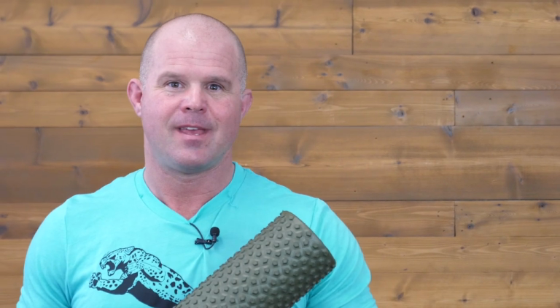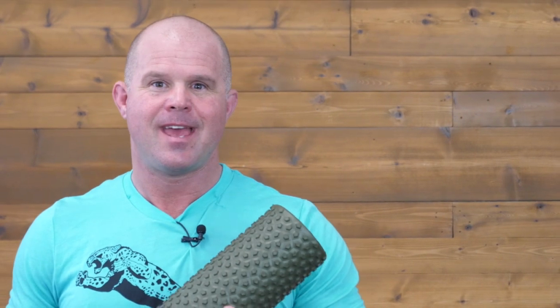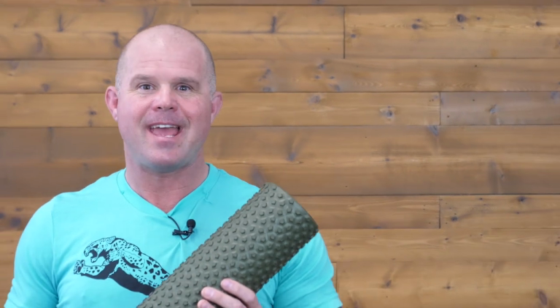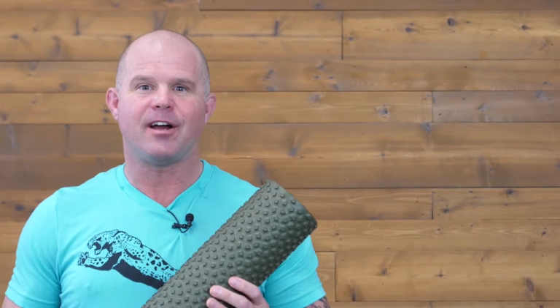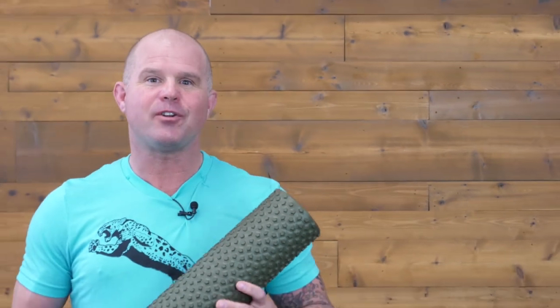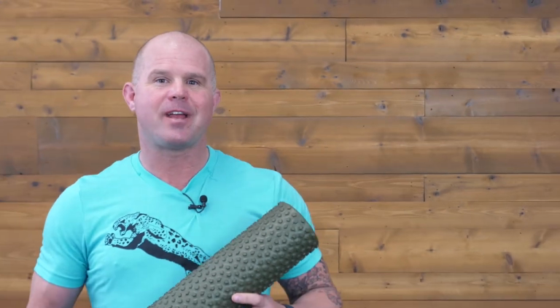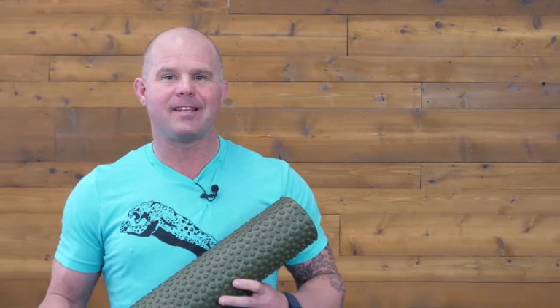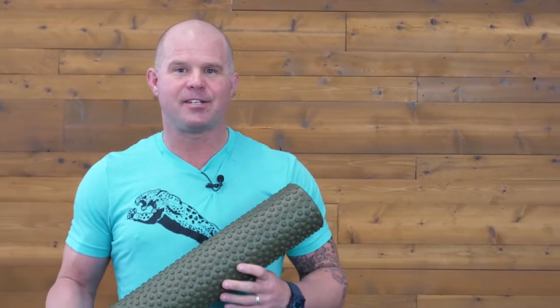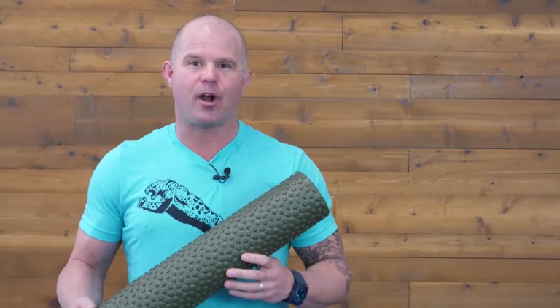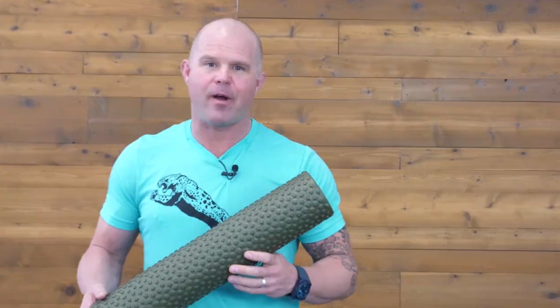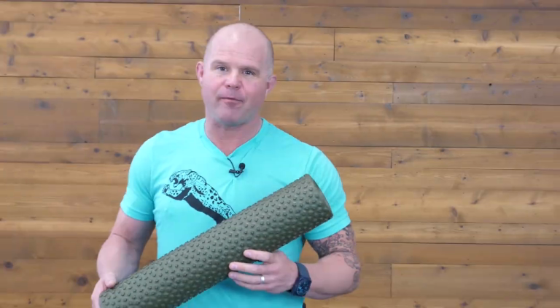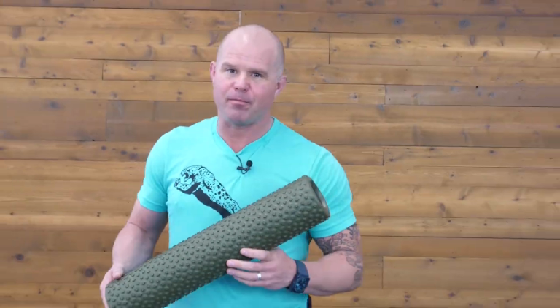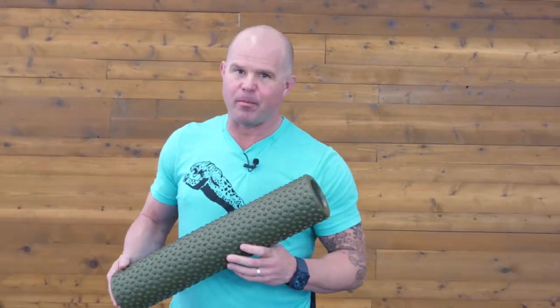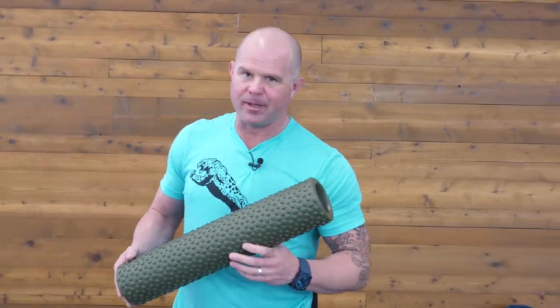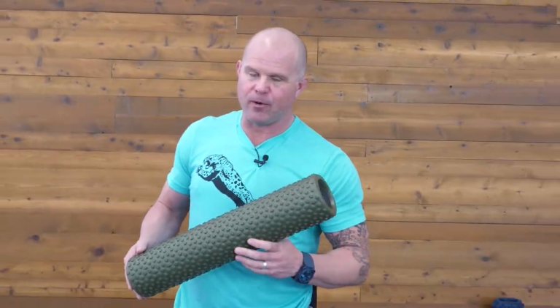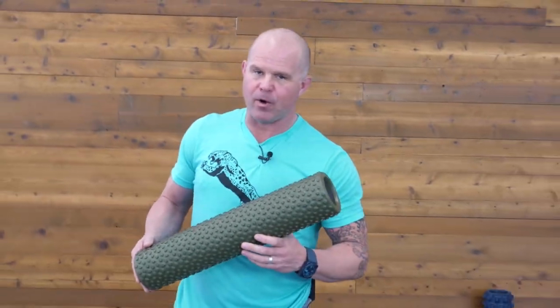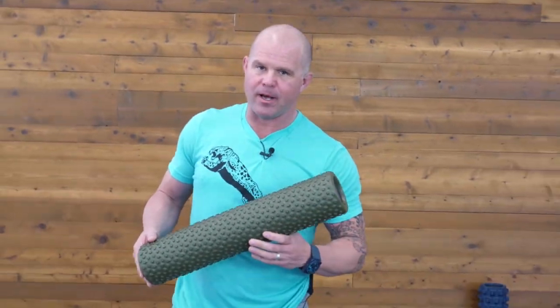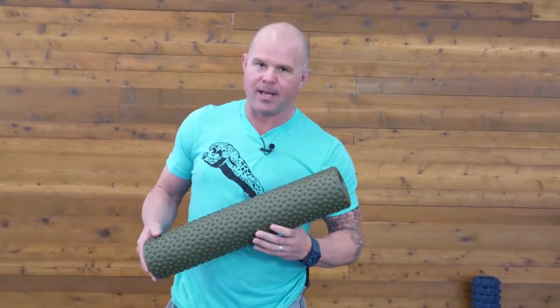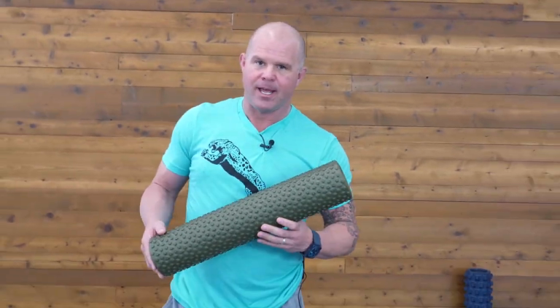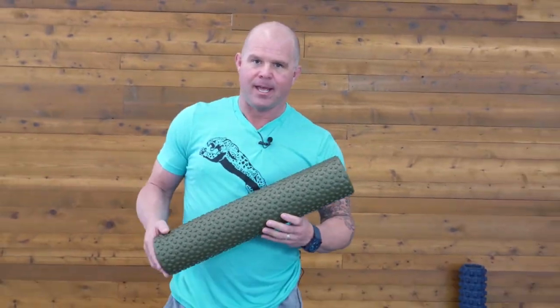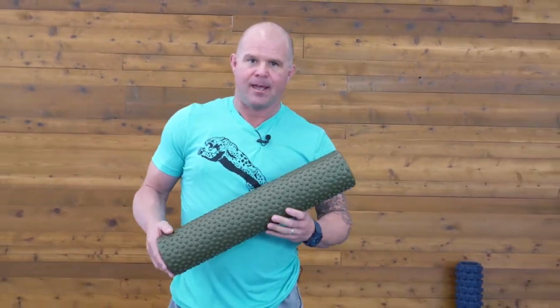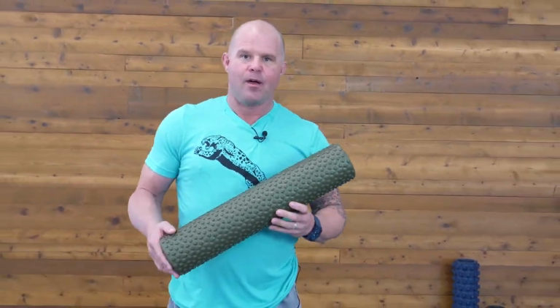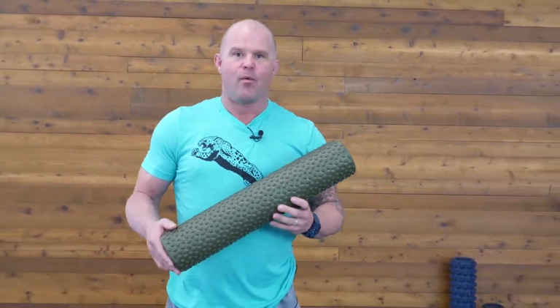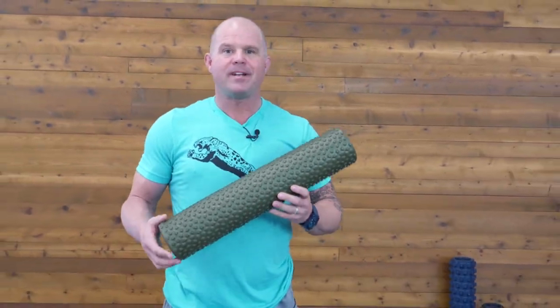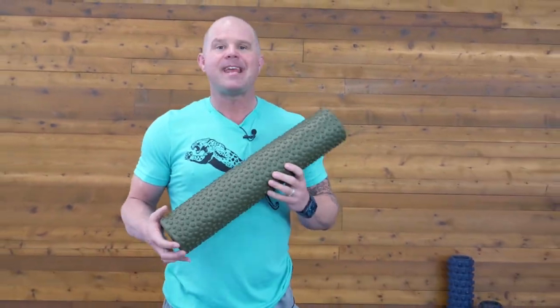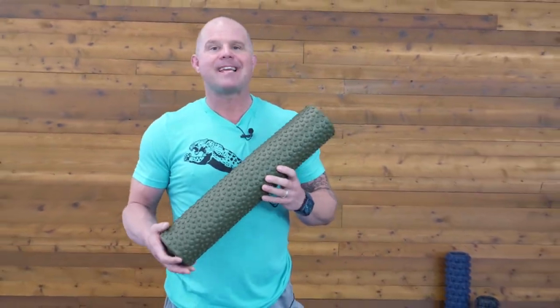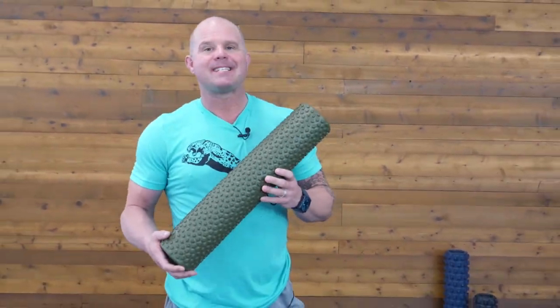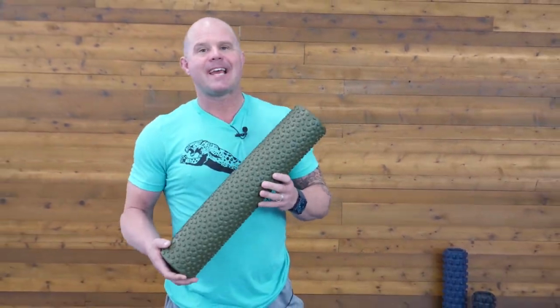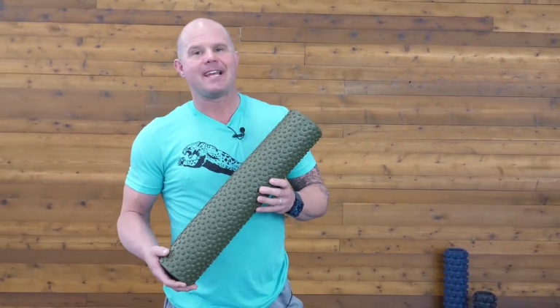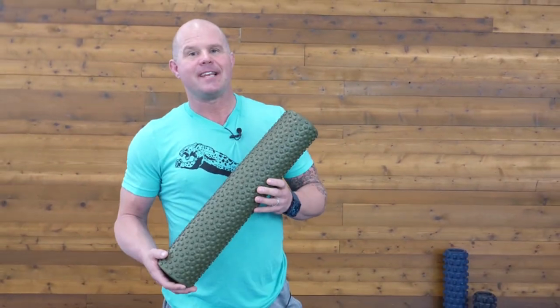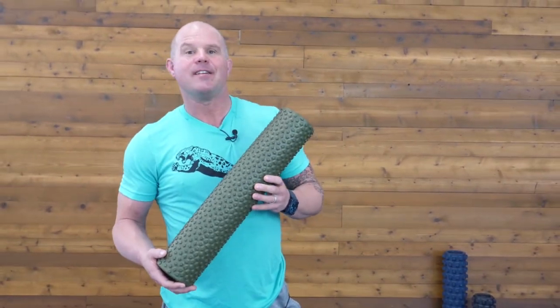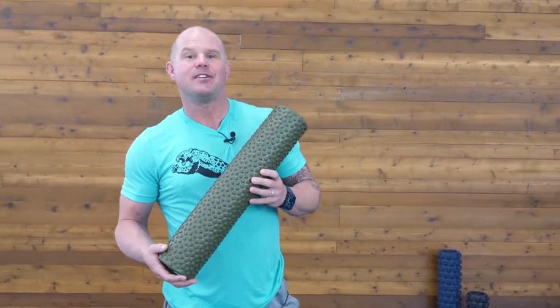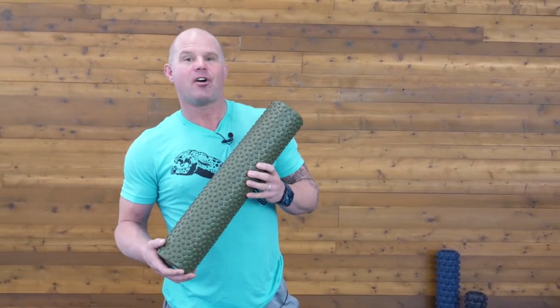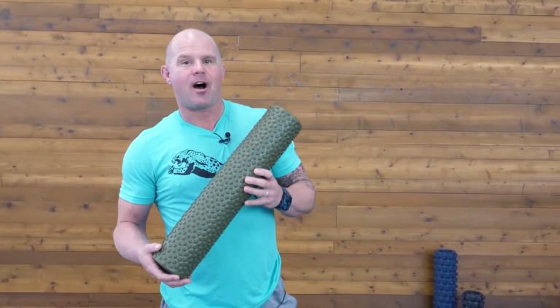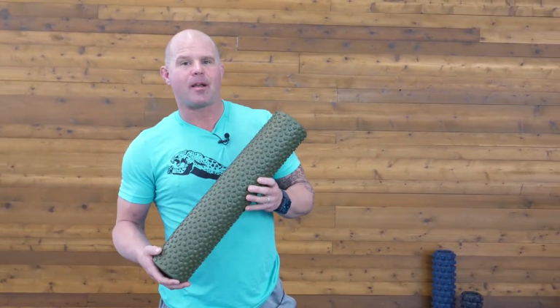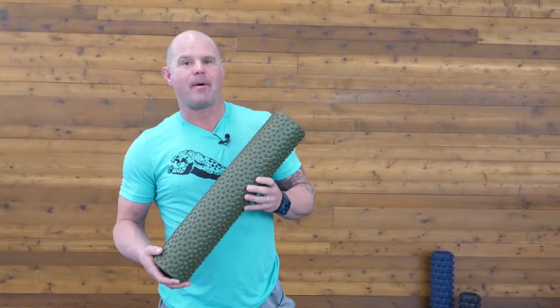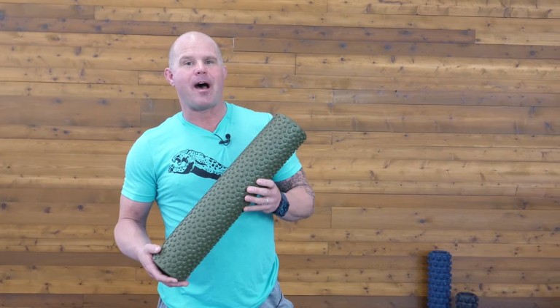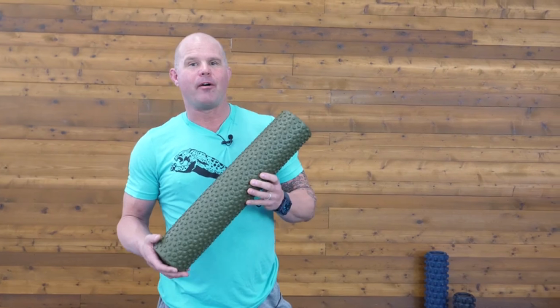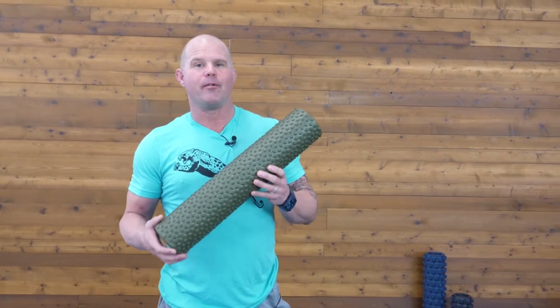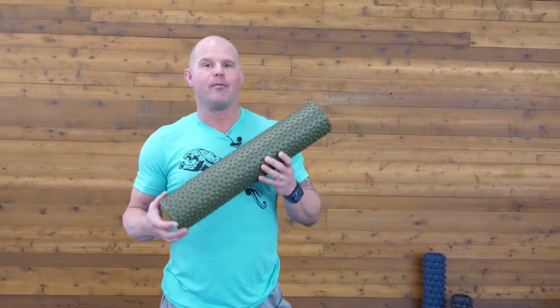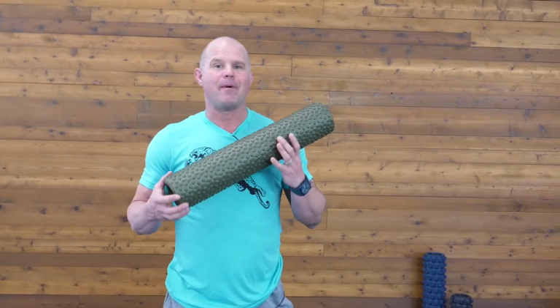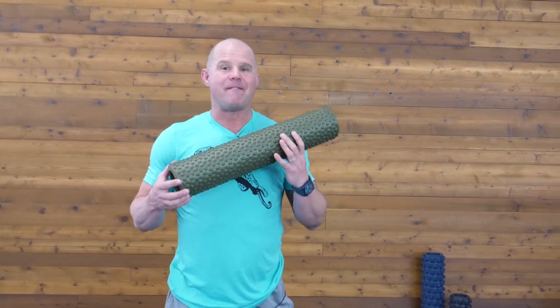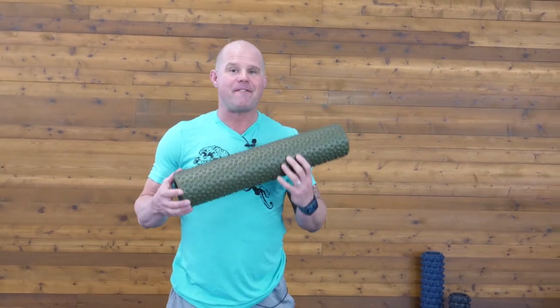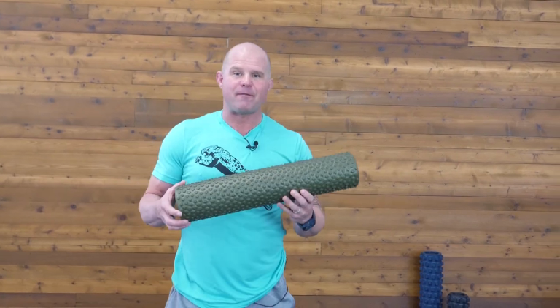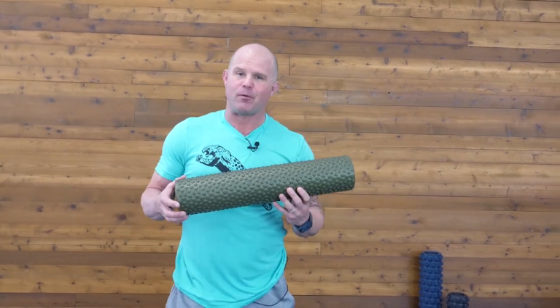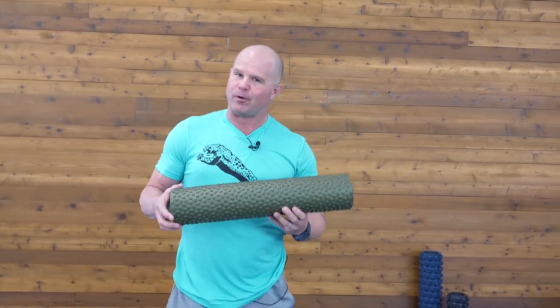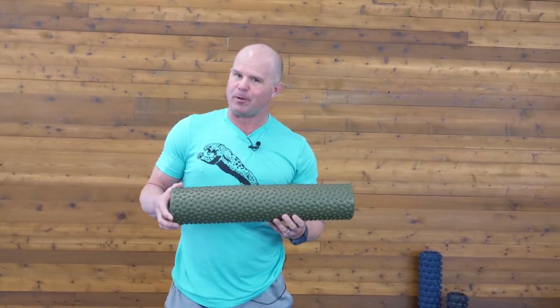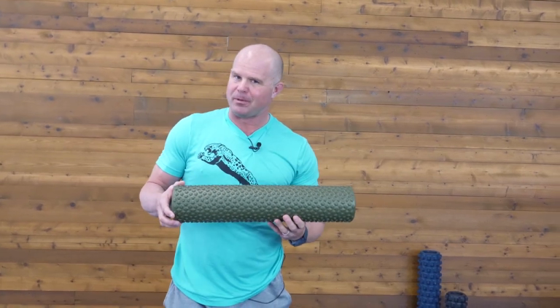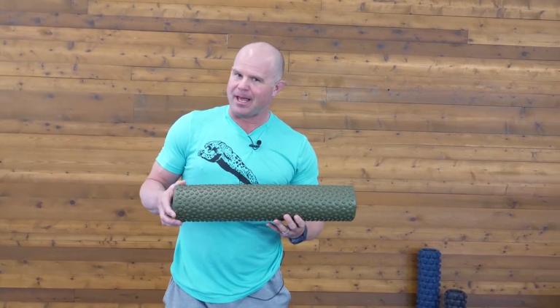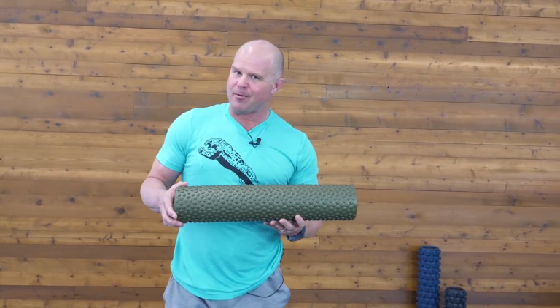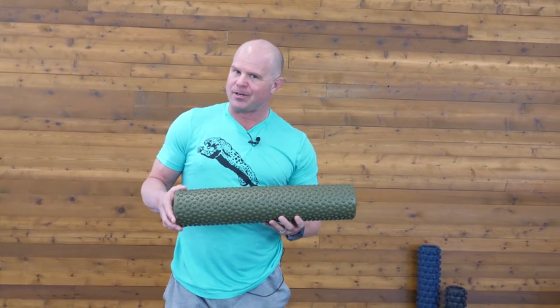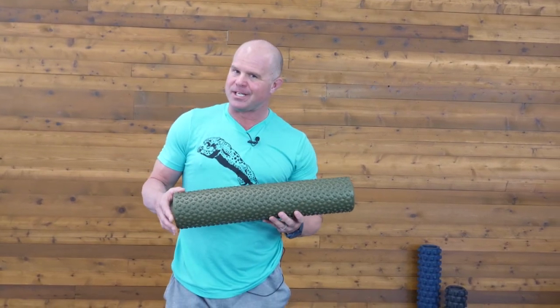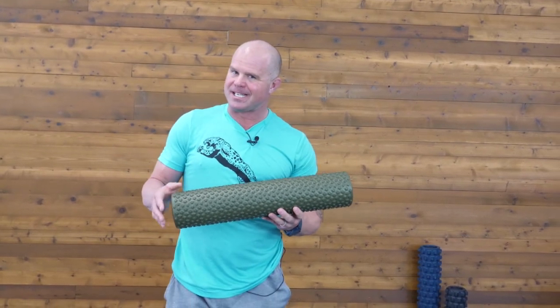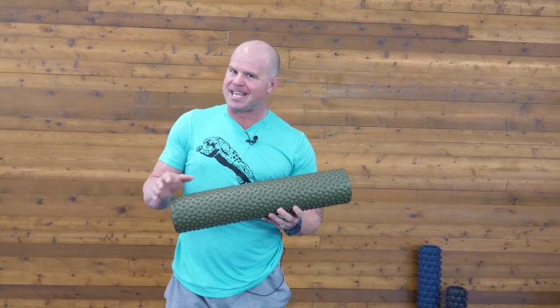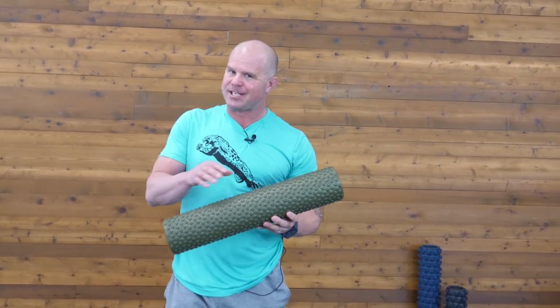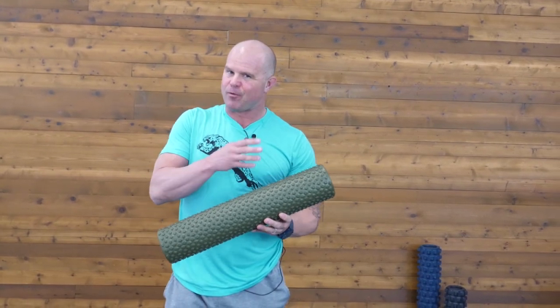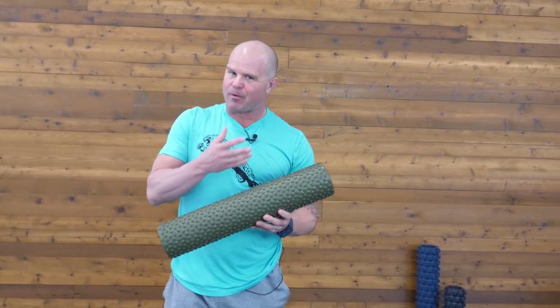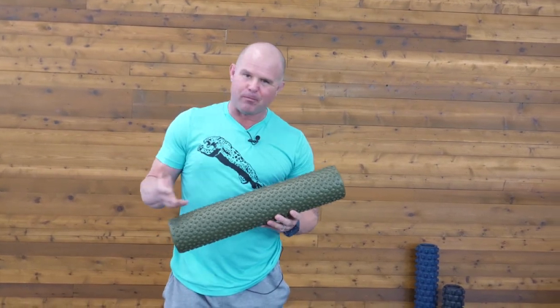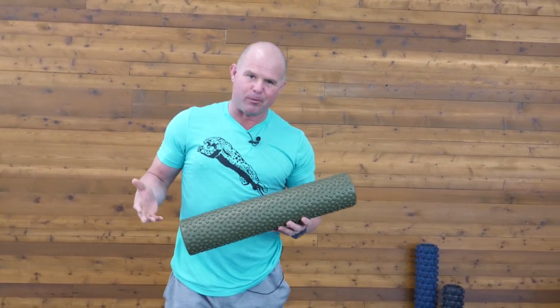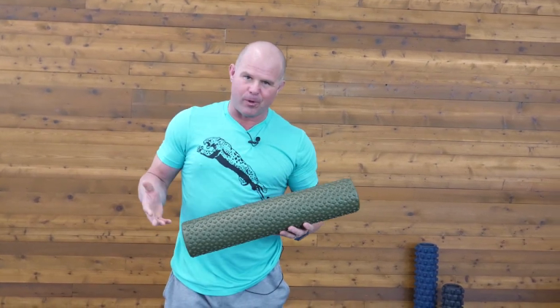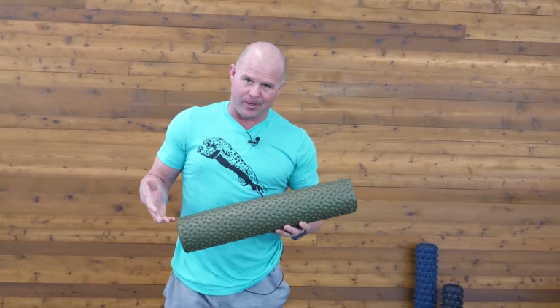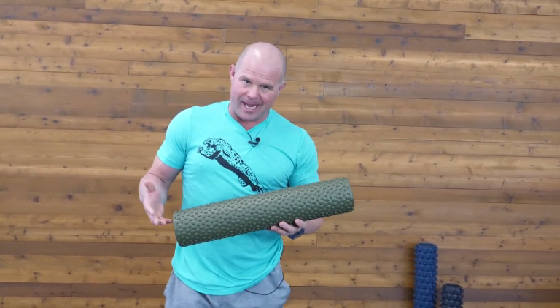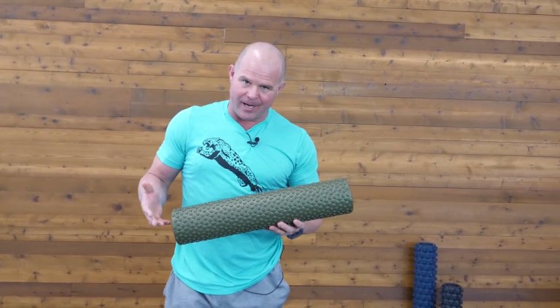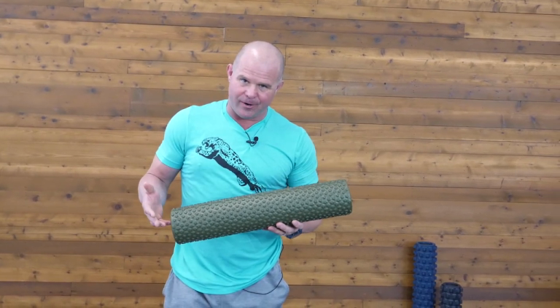Hey, Dr. Kelly Starrett with MobilityWOD. I want to take a second and talk about my favorite roller on the planet, which is this Rumble Roller Gator.